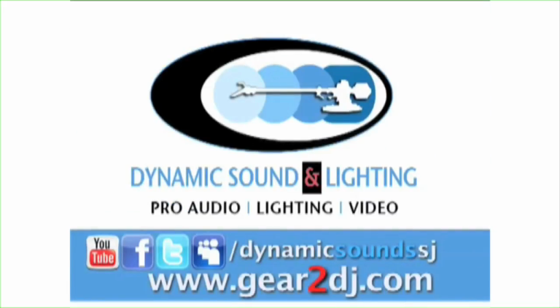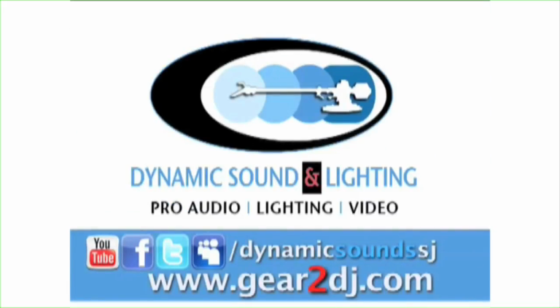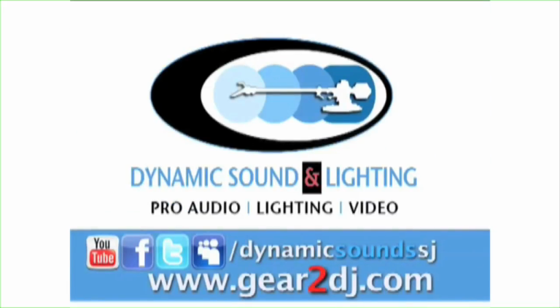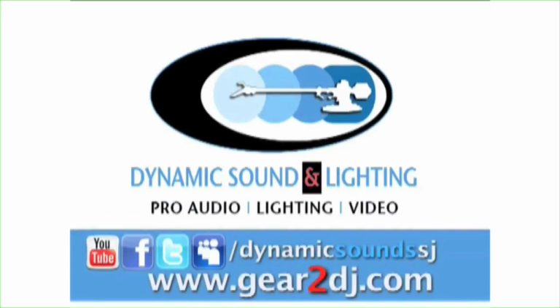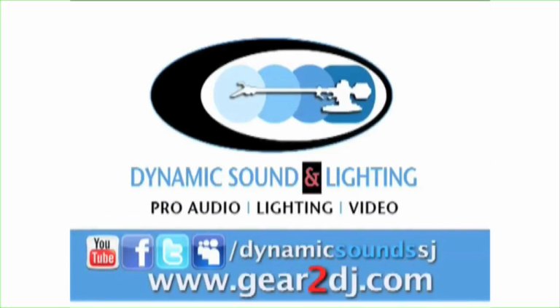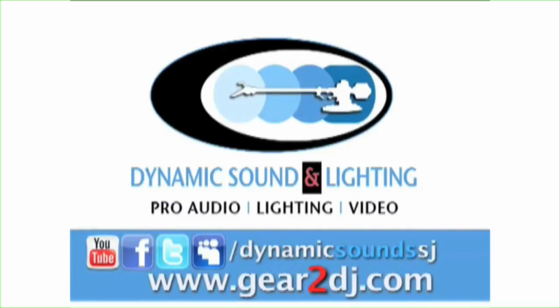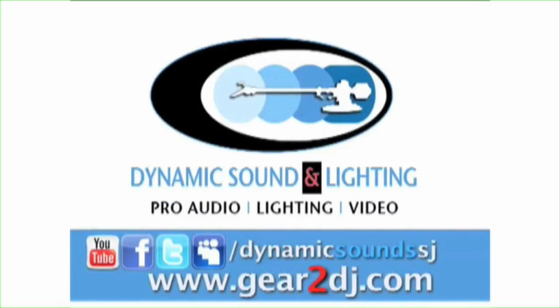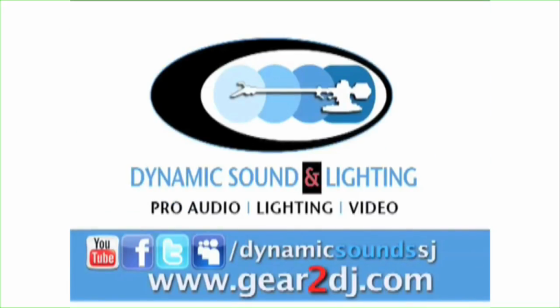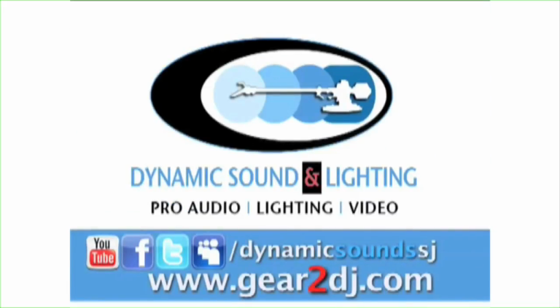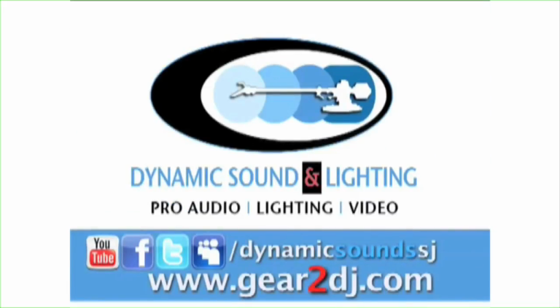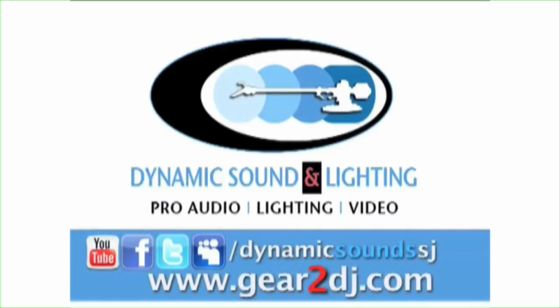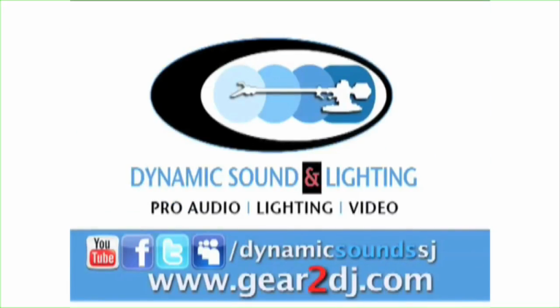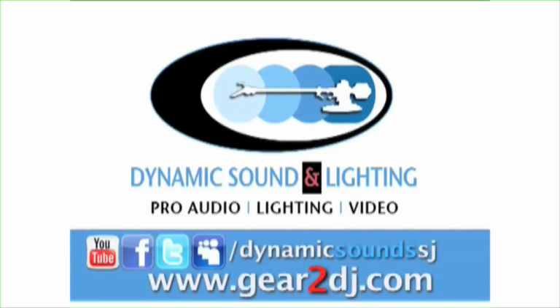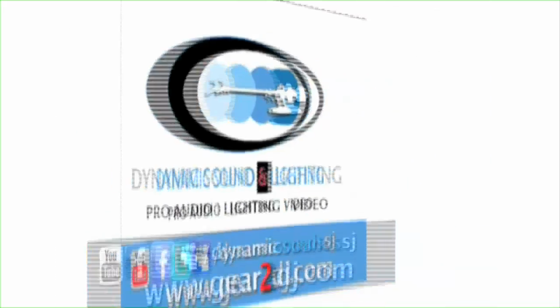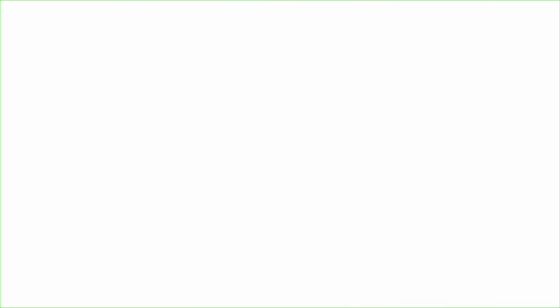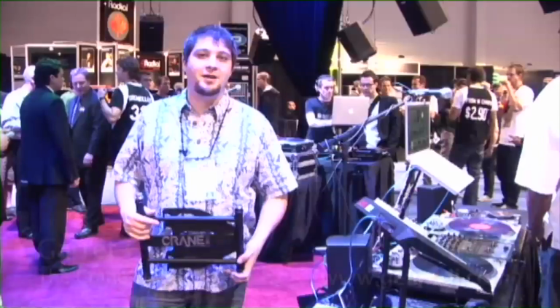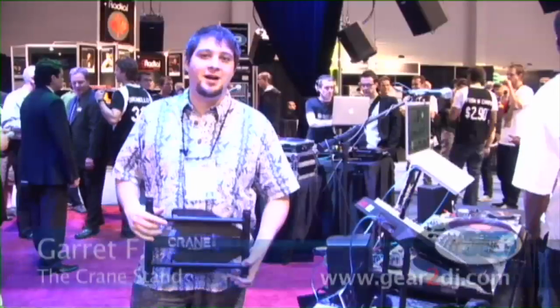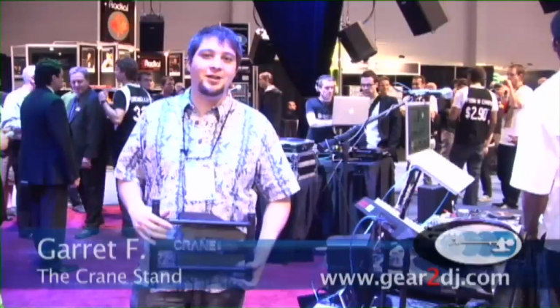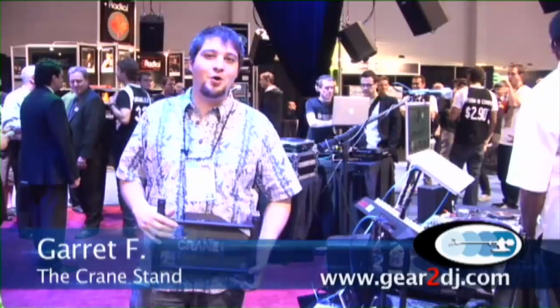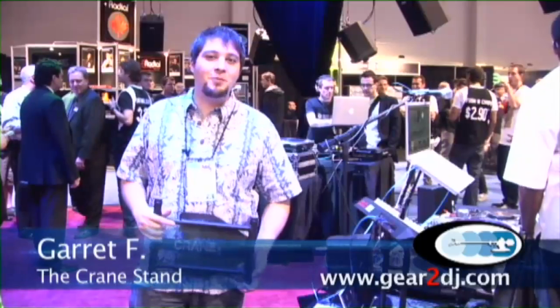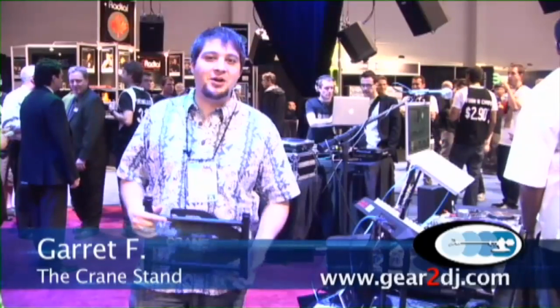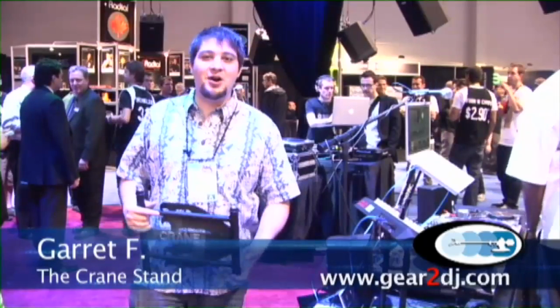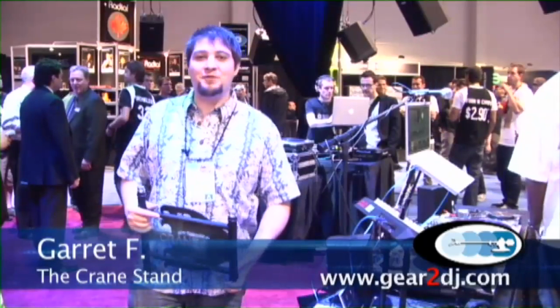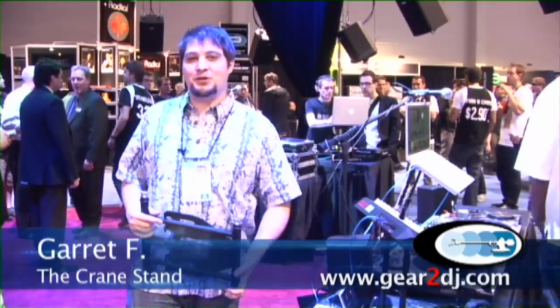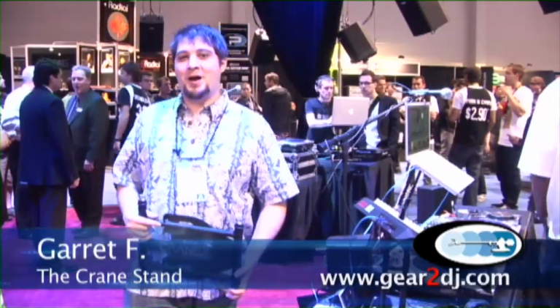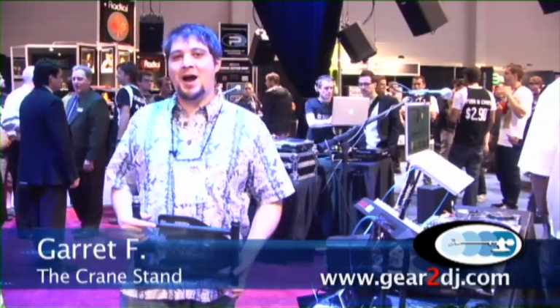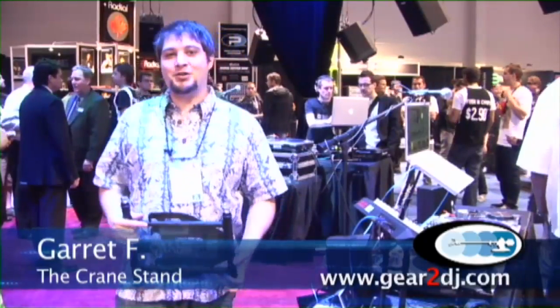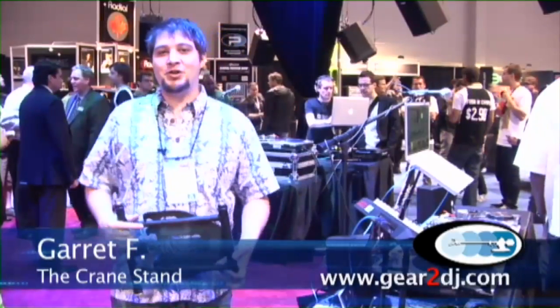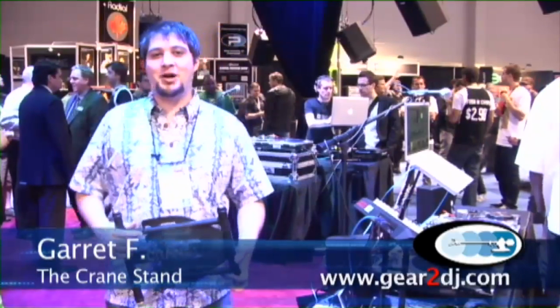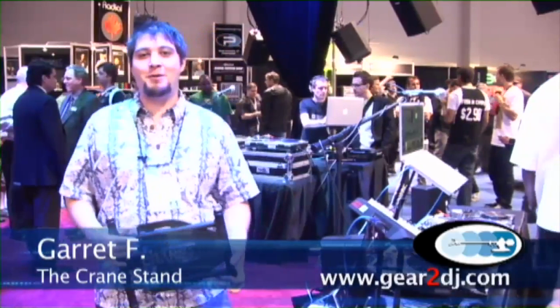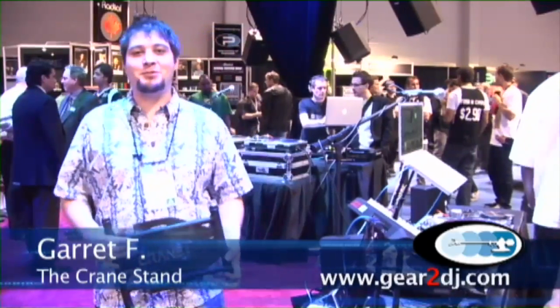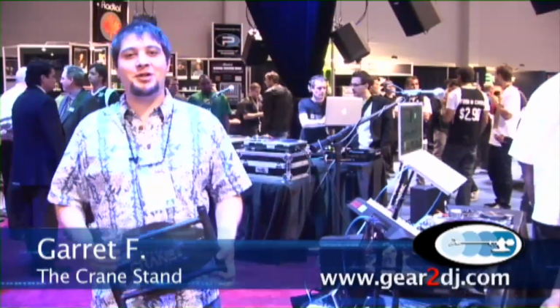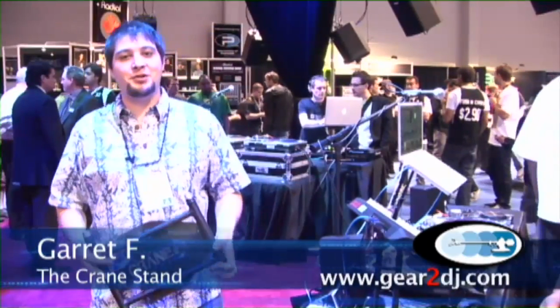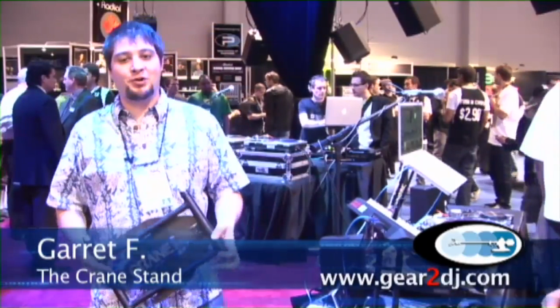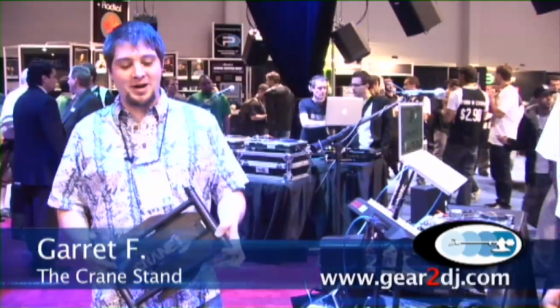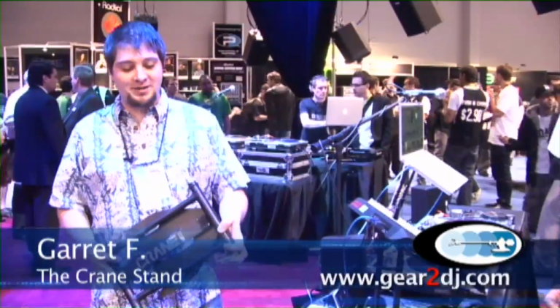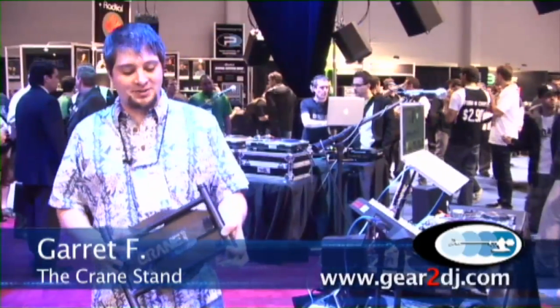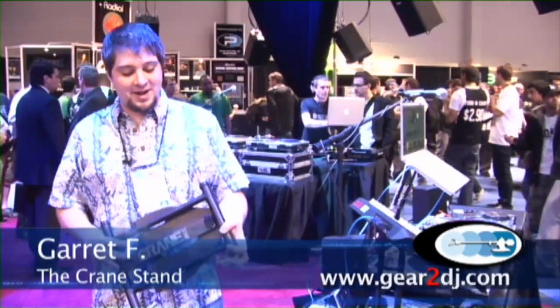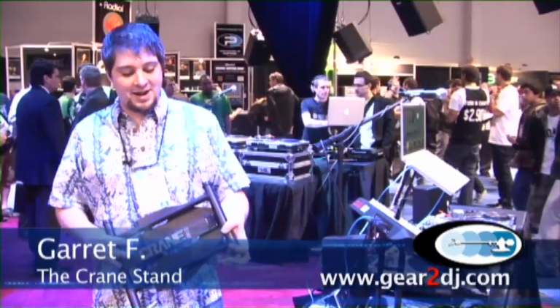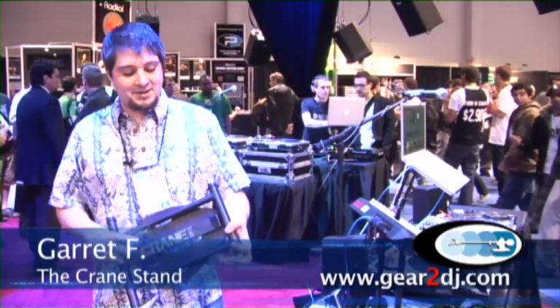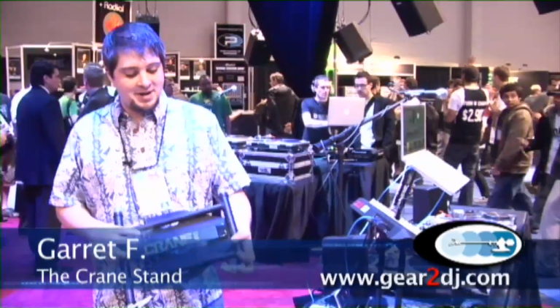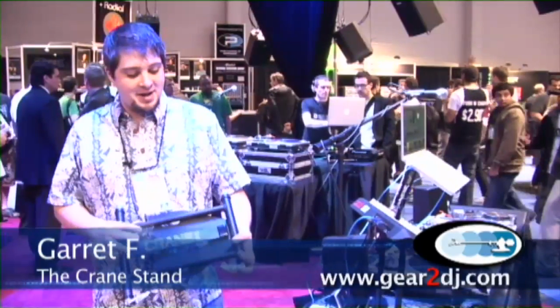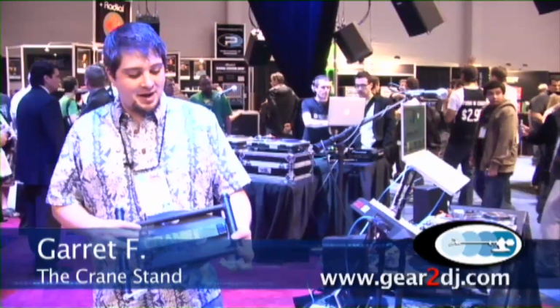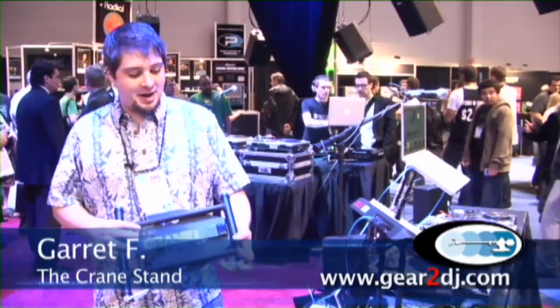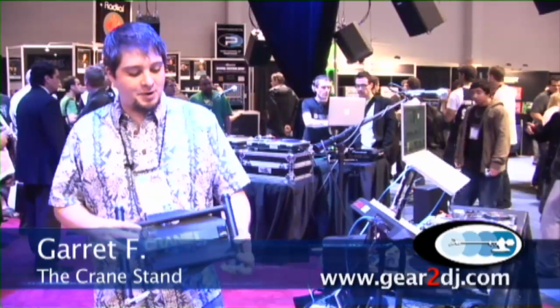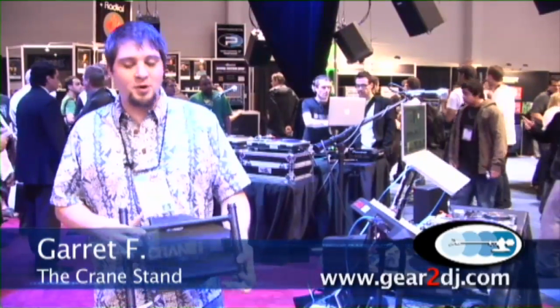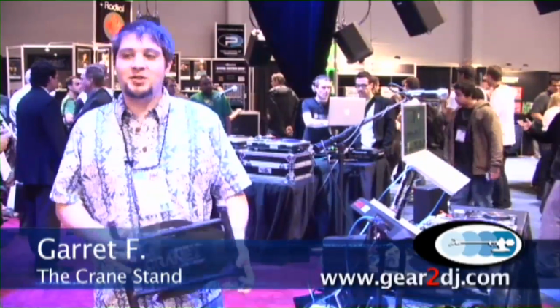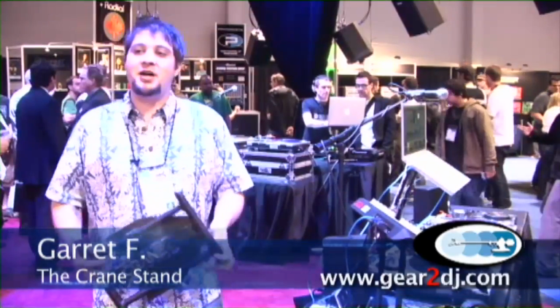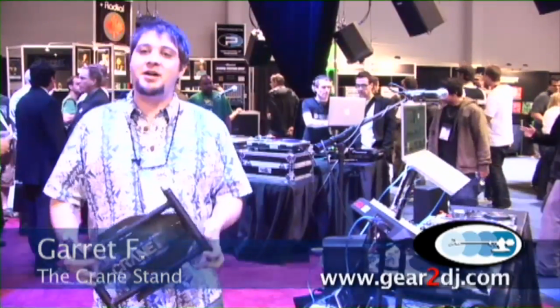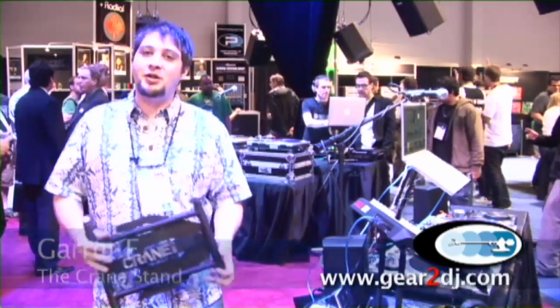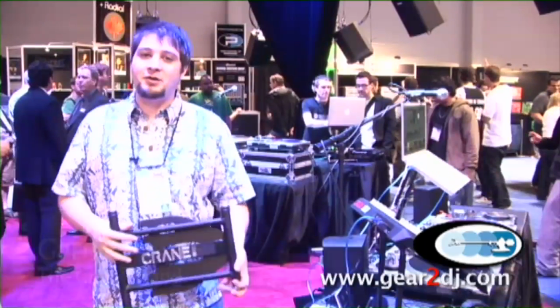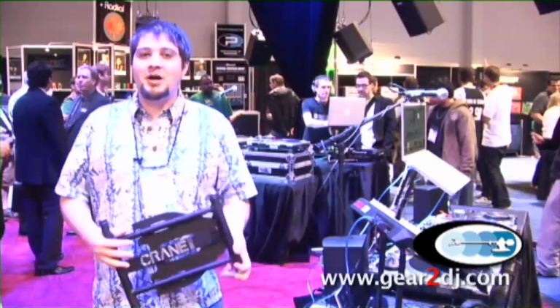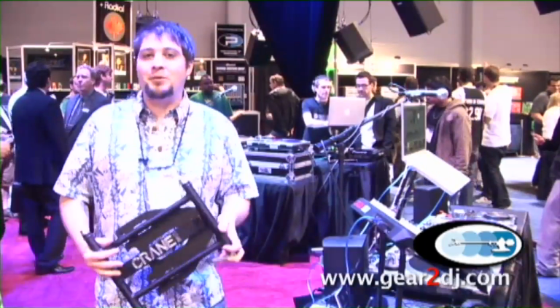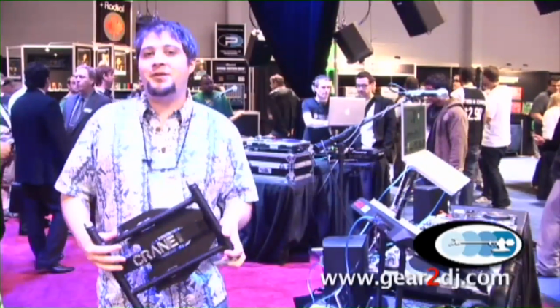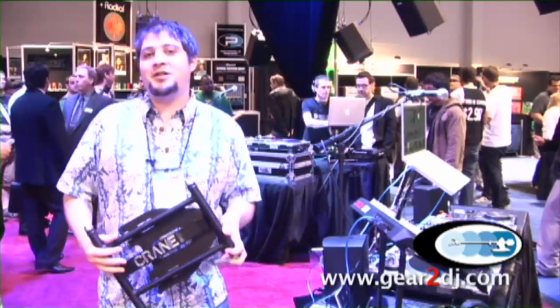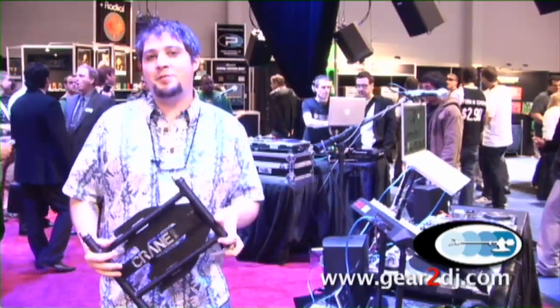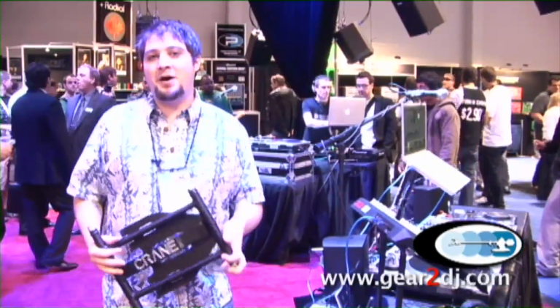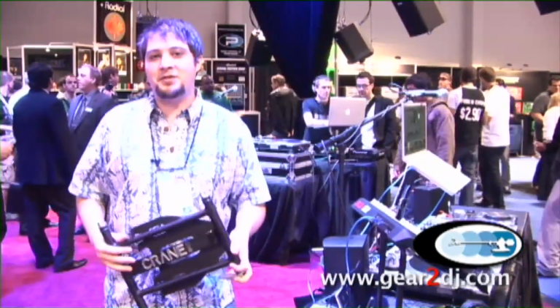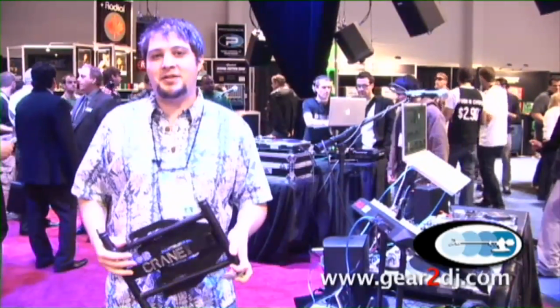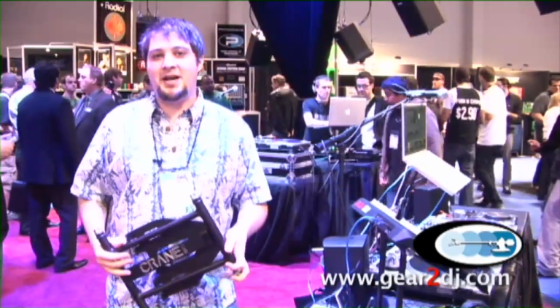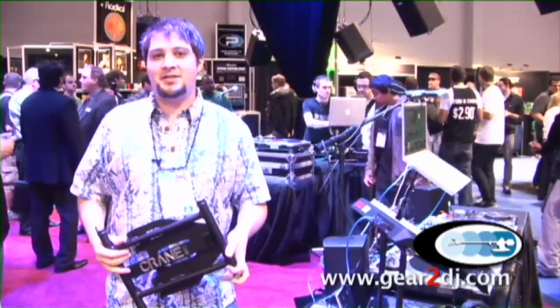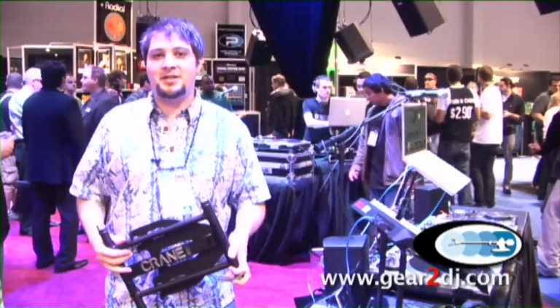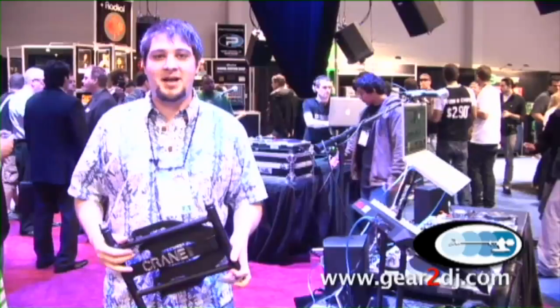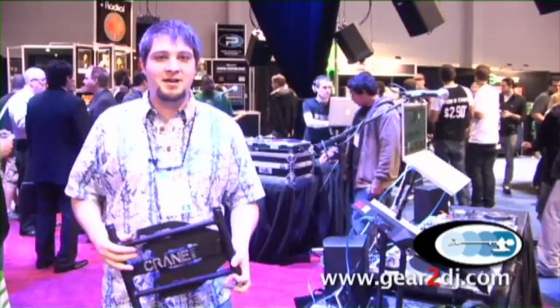Year2DG.com. Hello, I'm Garrett Fitzpatrick. I represent the Crane Stand. I want to tell you a couple of things about the stand today.